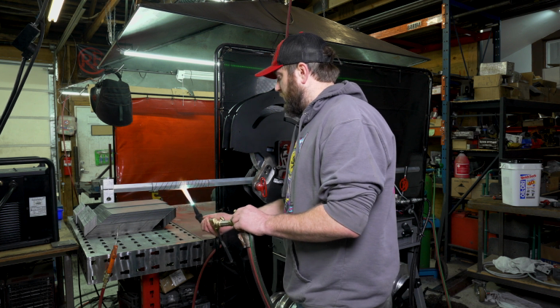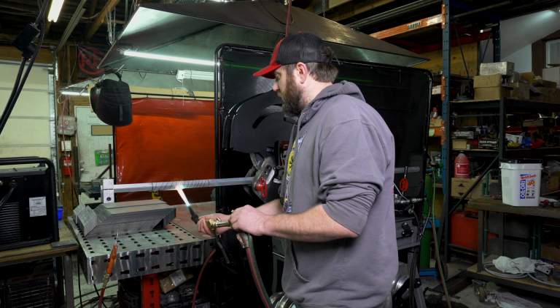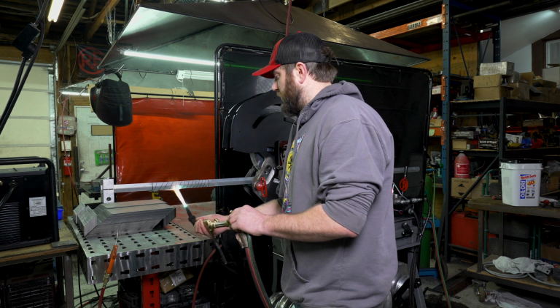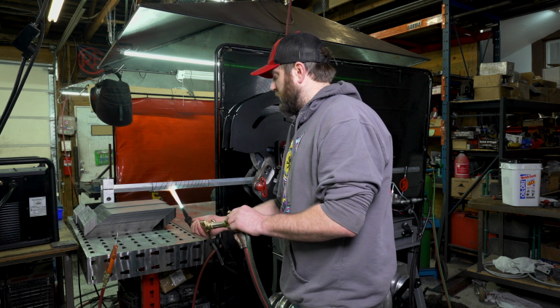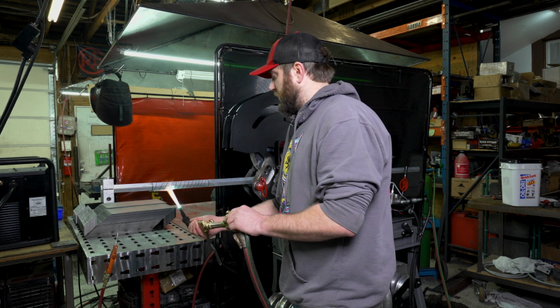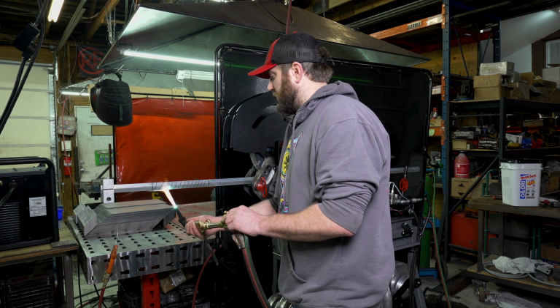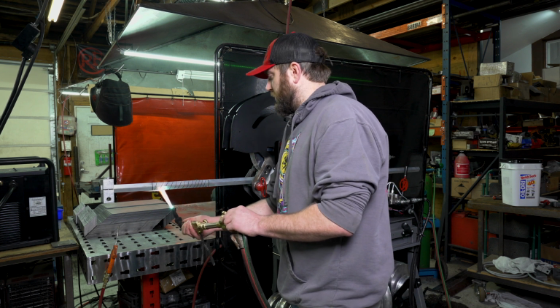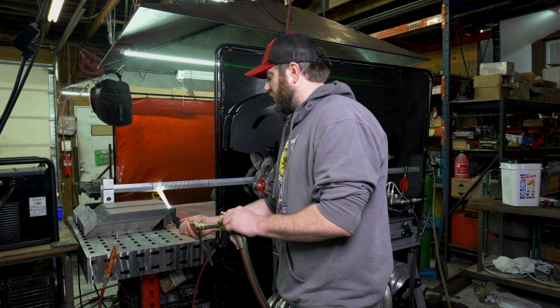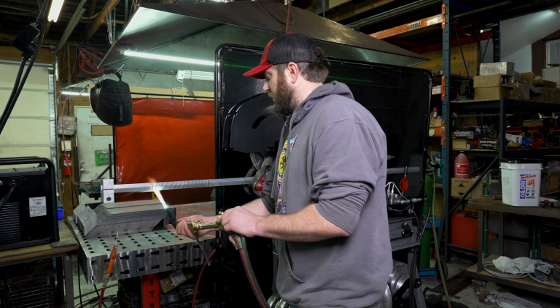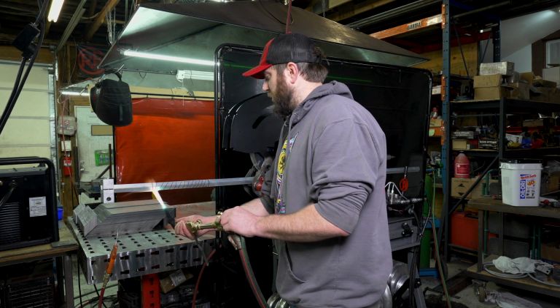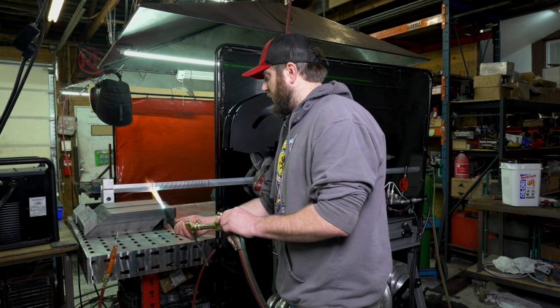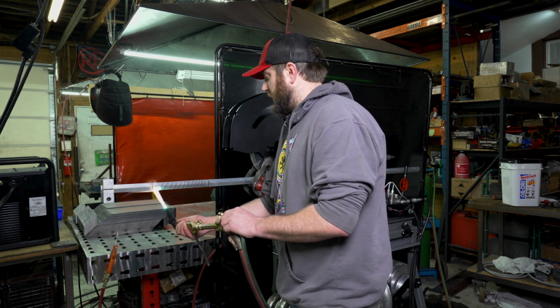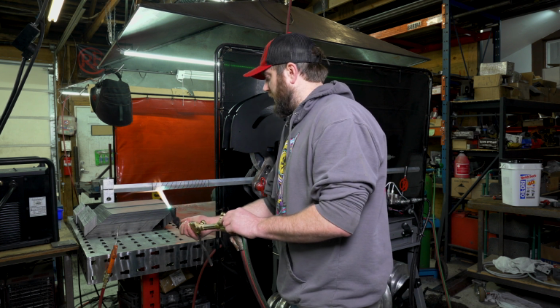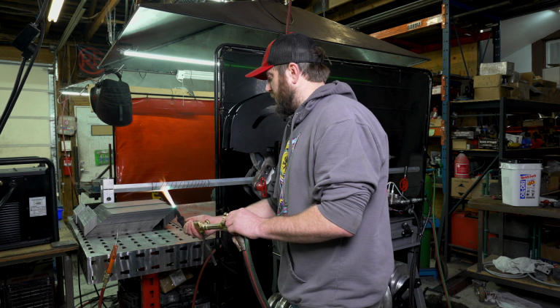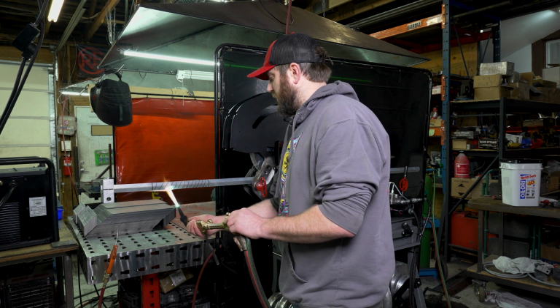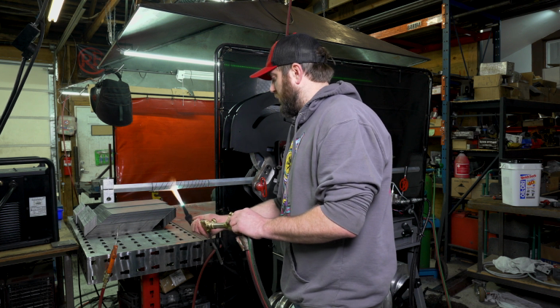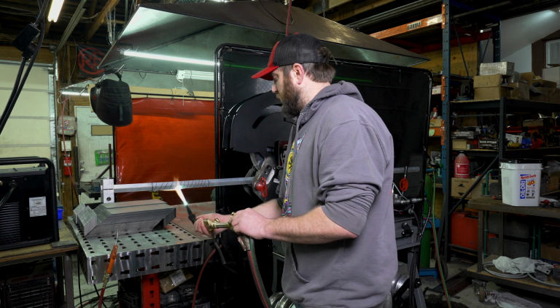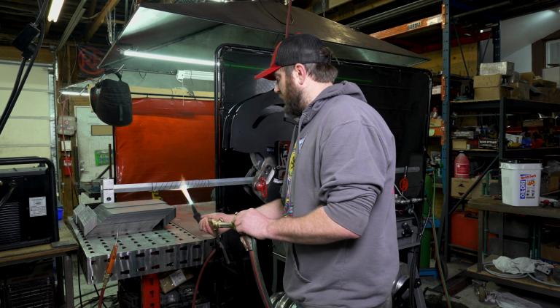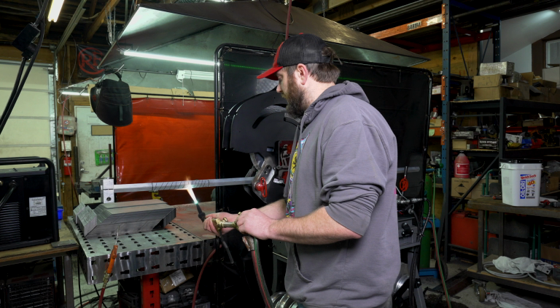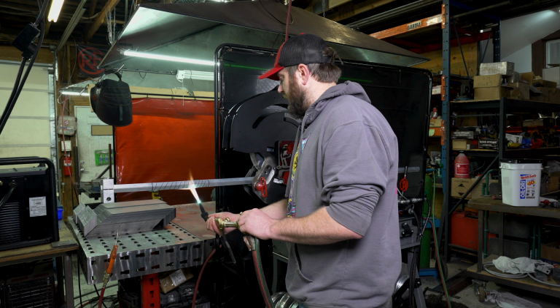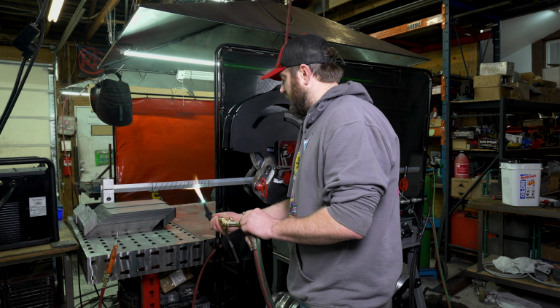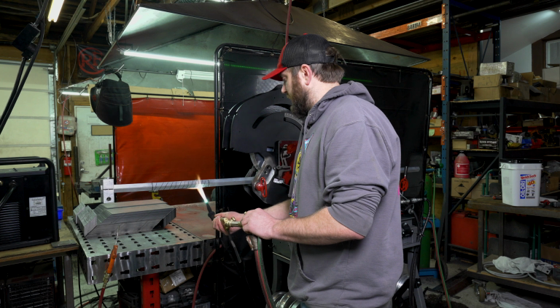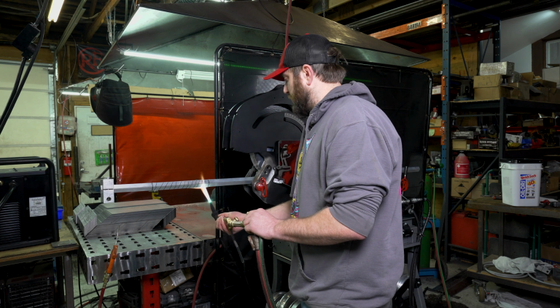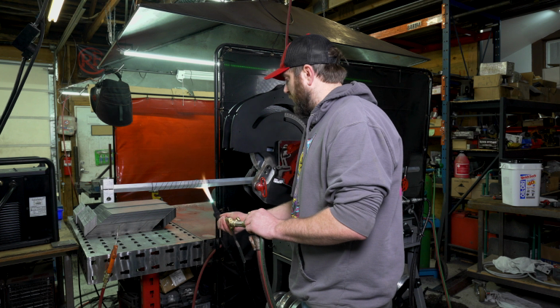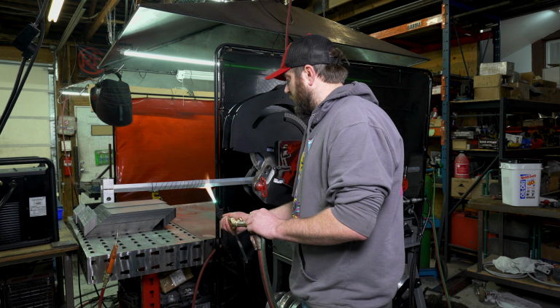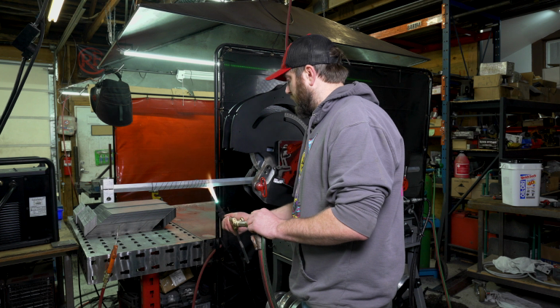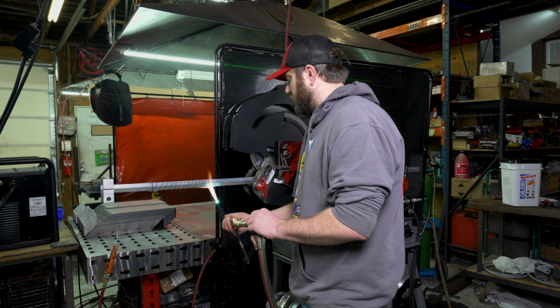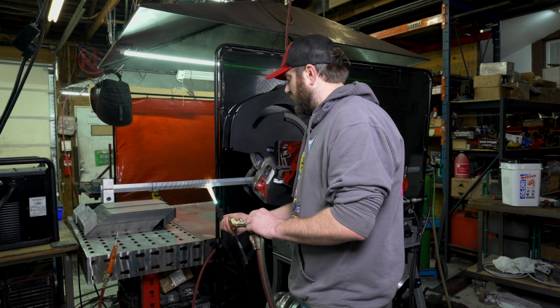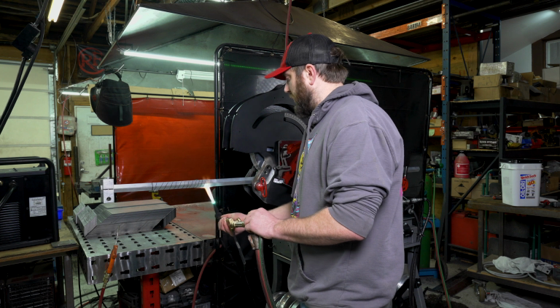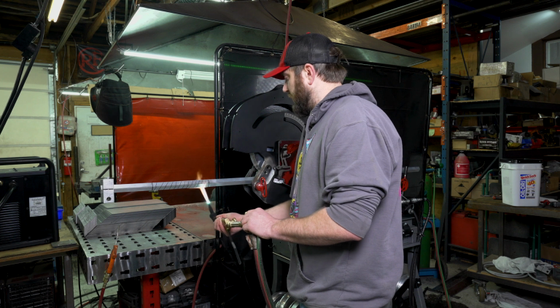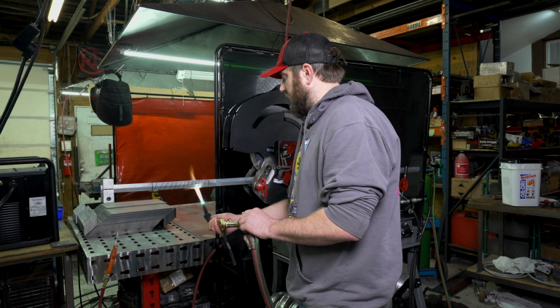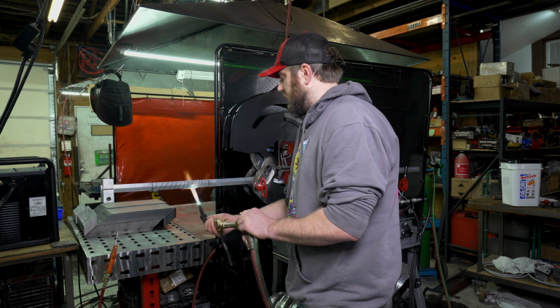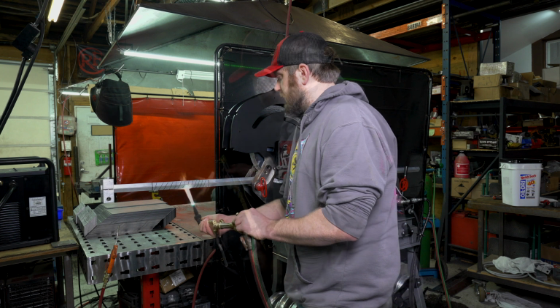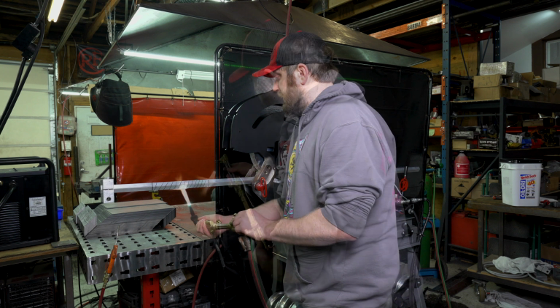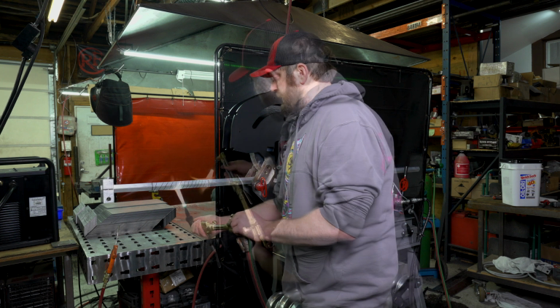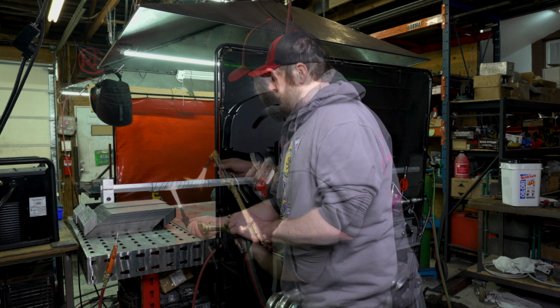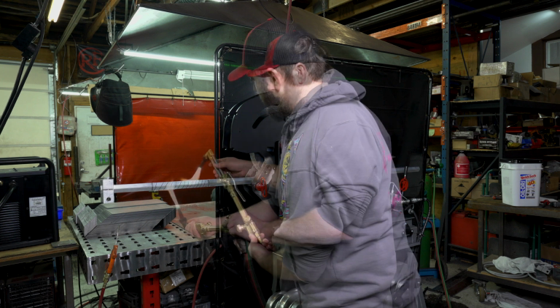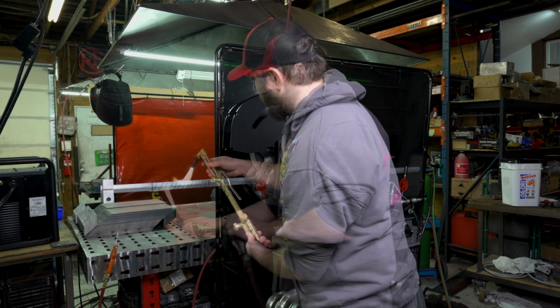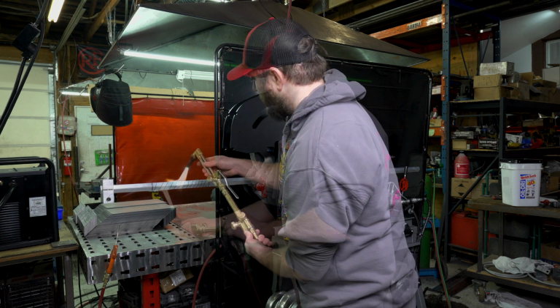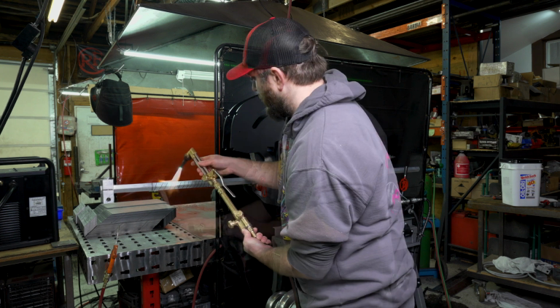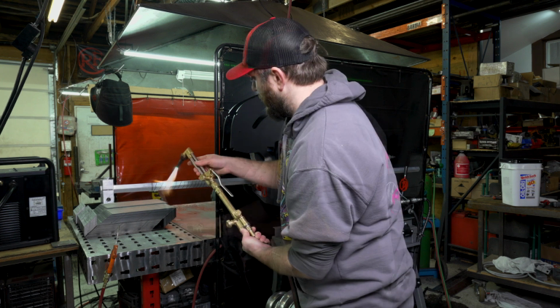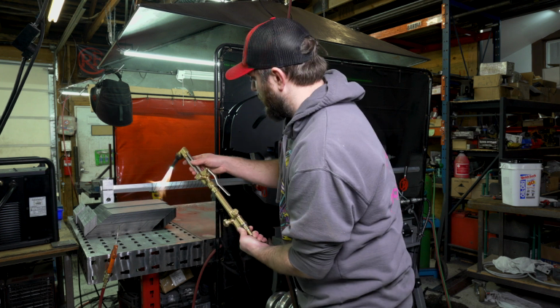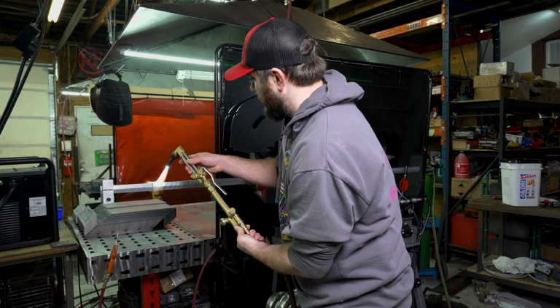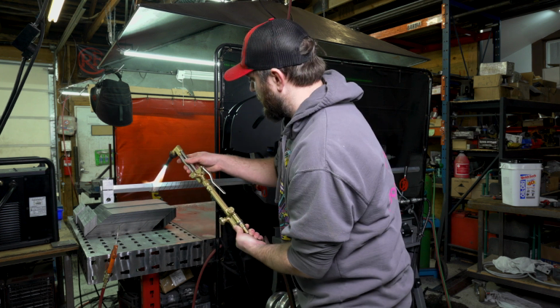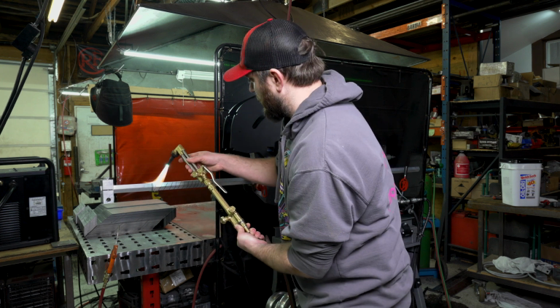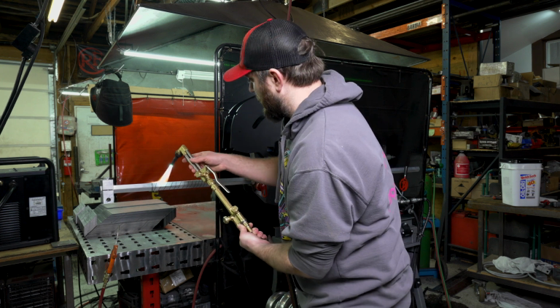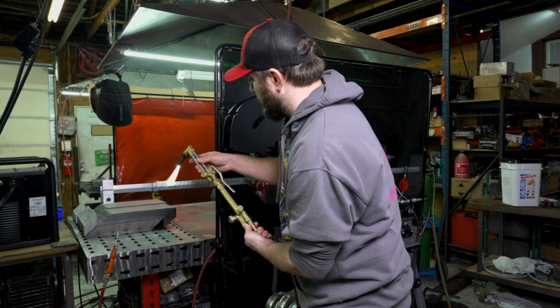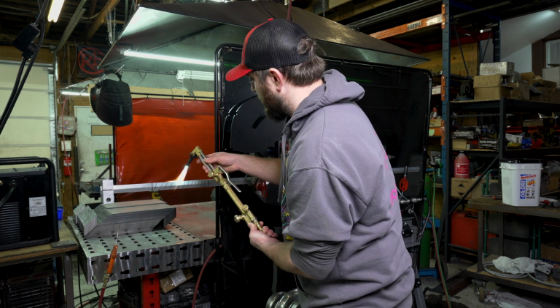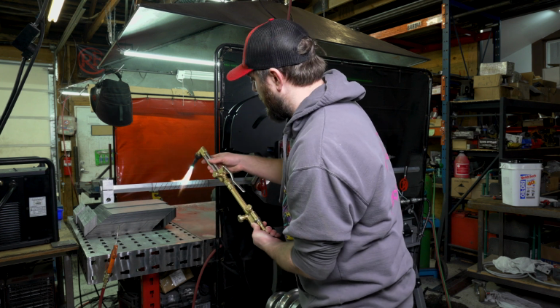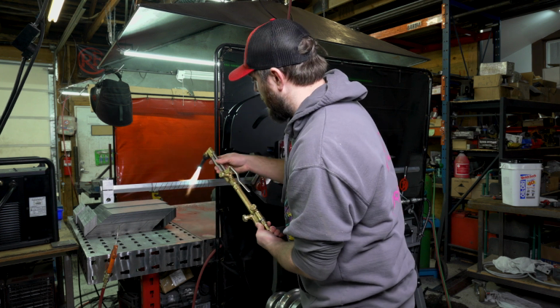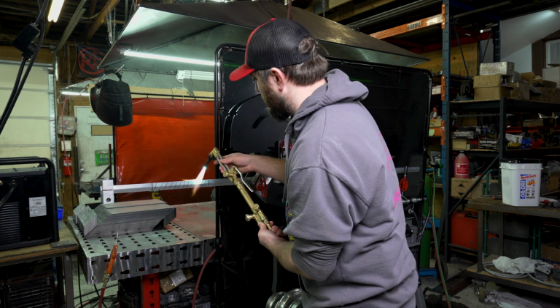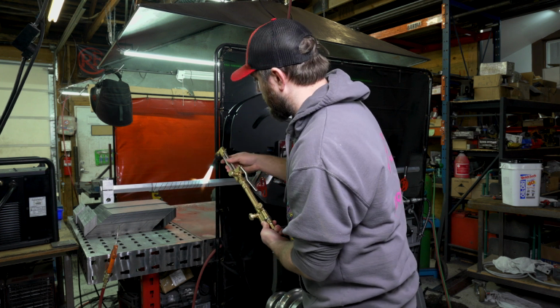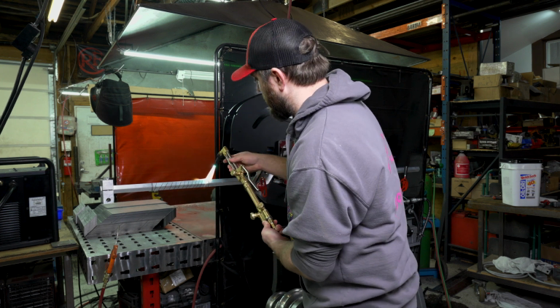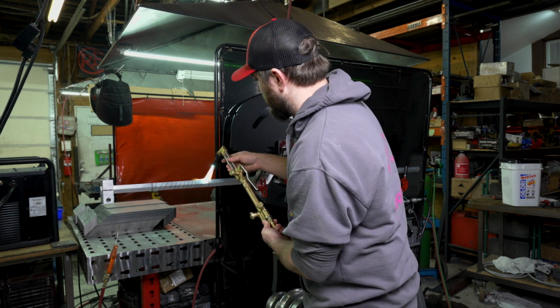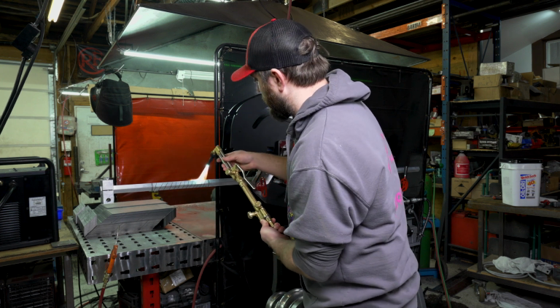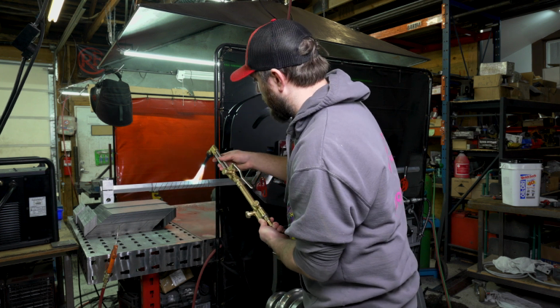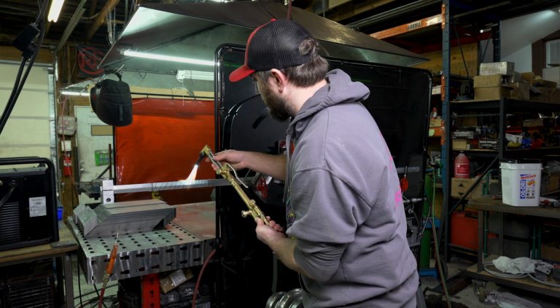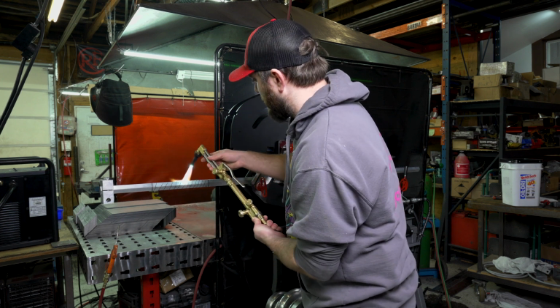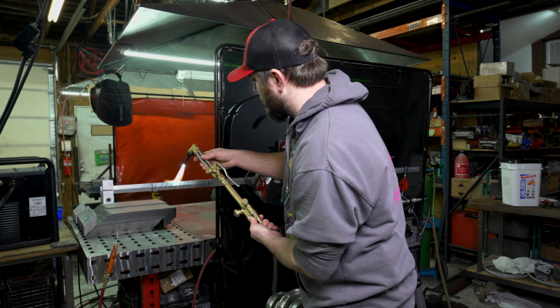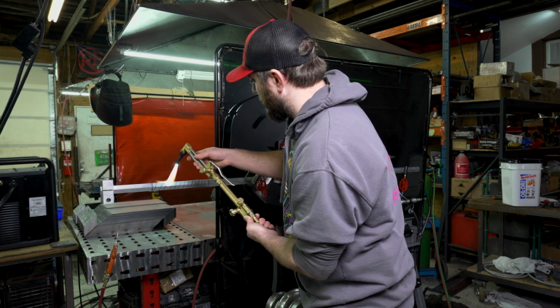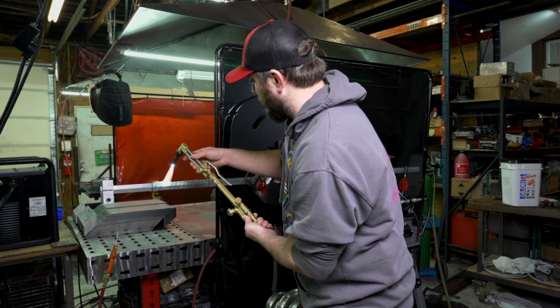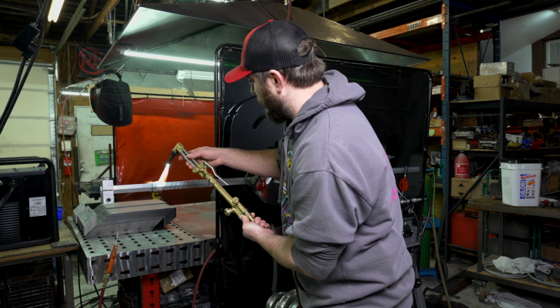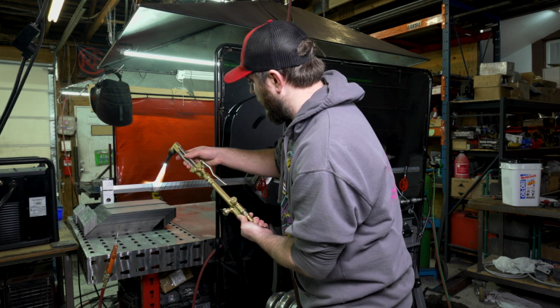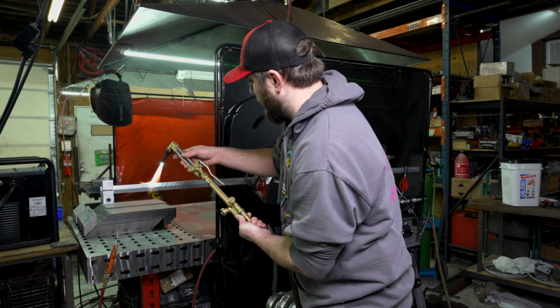Just going to slowly heat up the whole area that's marked with Sharpie. As it gets hot, you'll see the Sharpie start to fade.